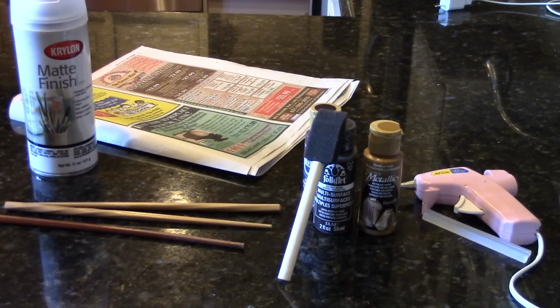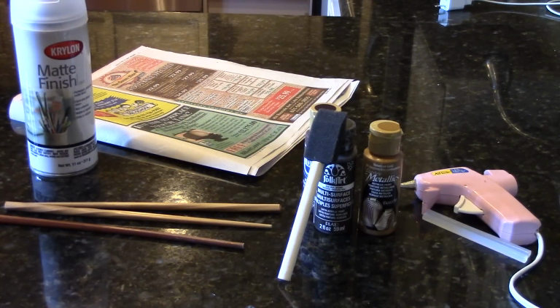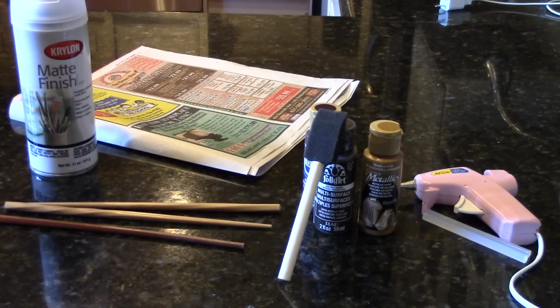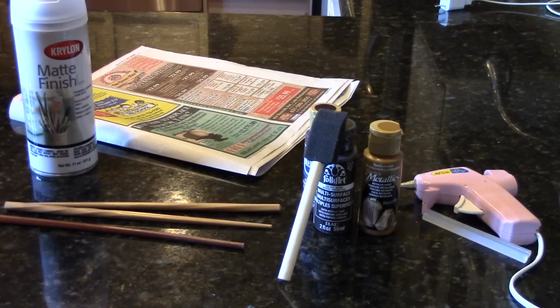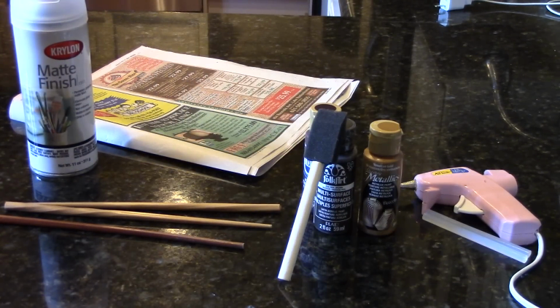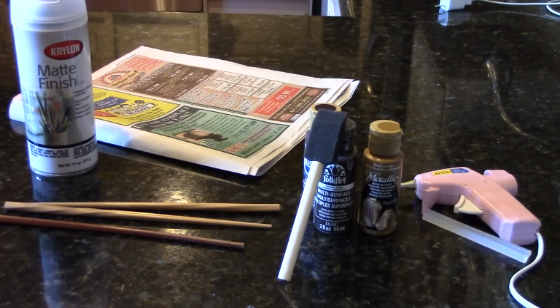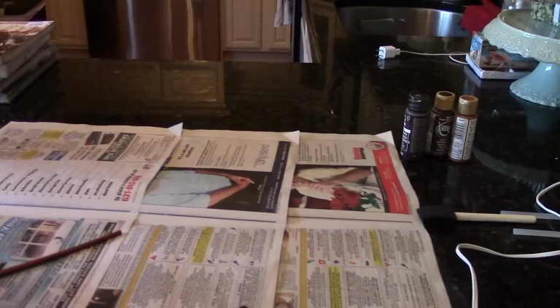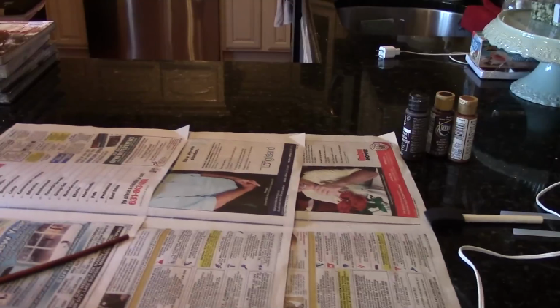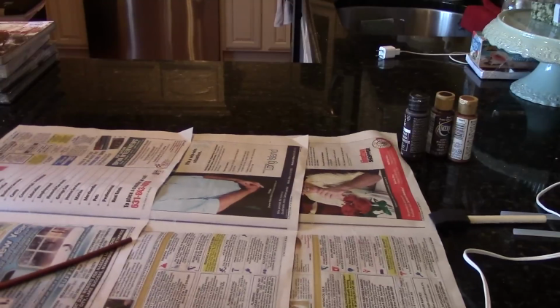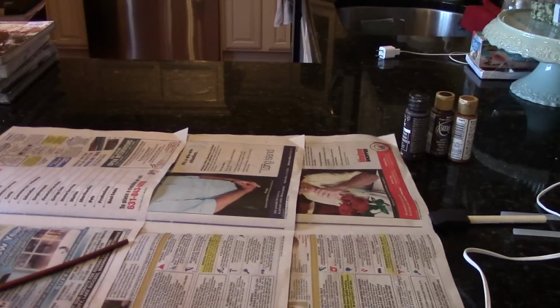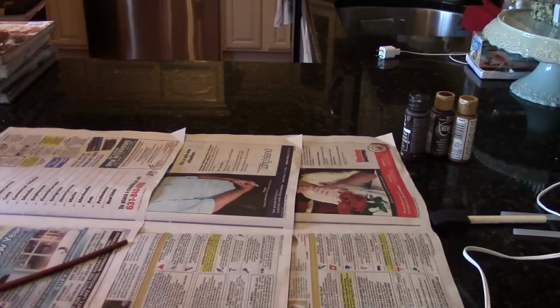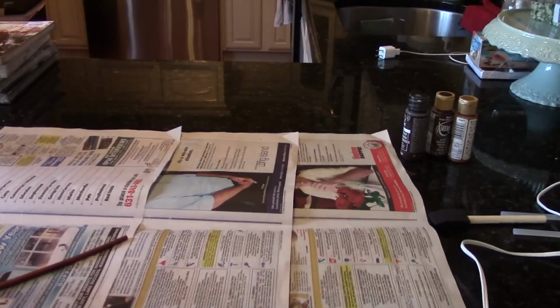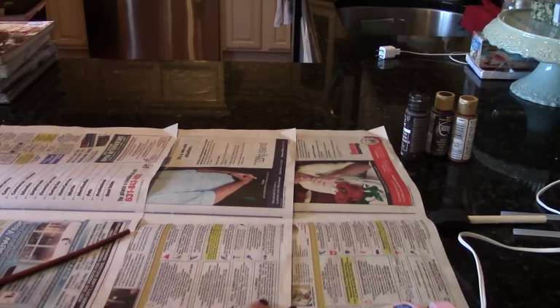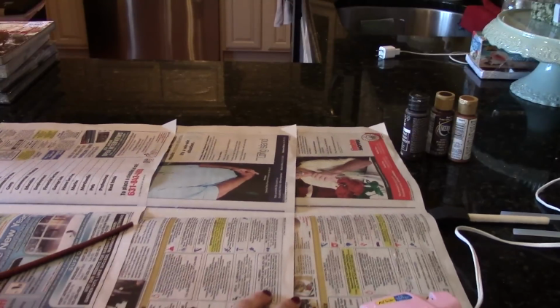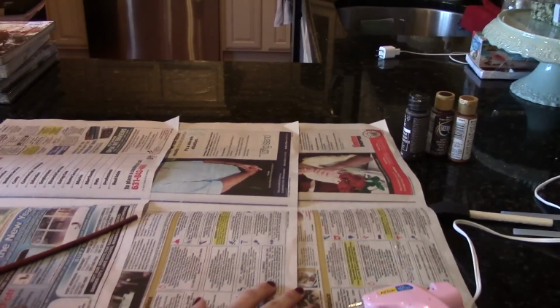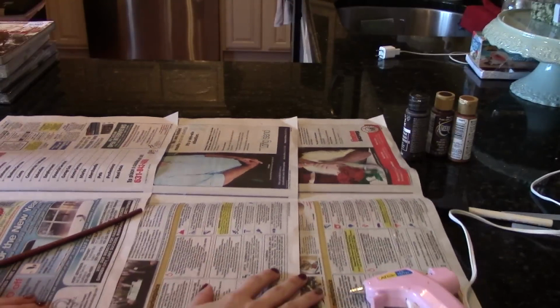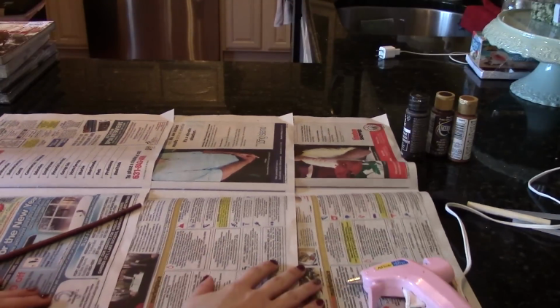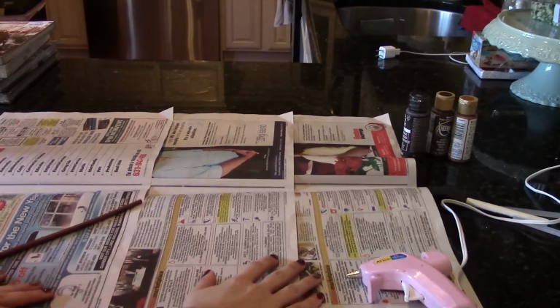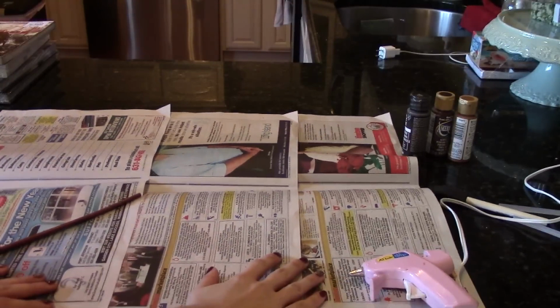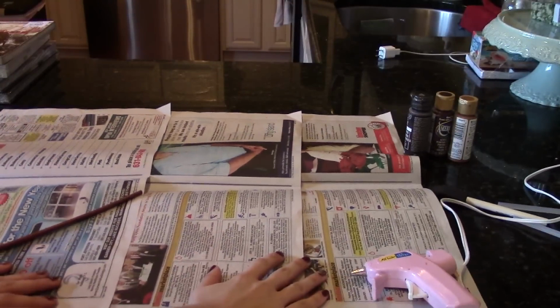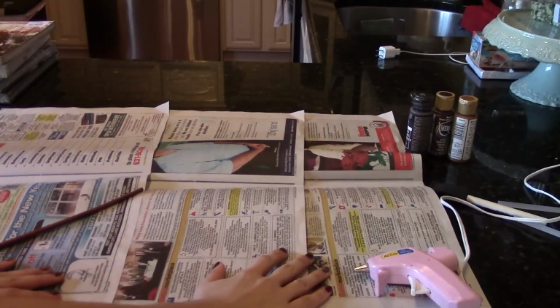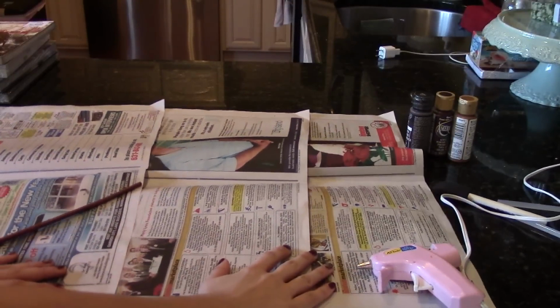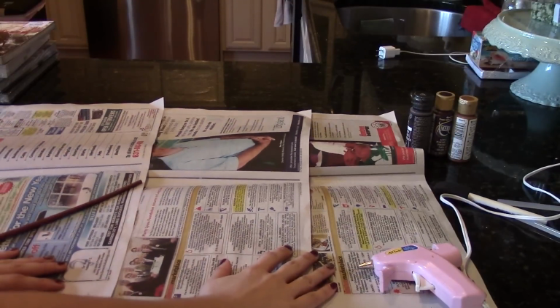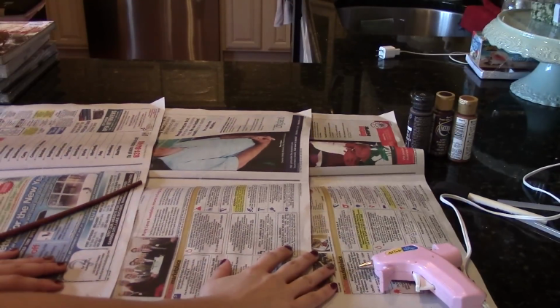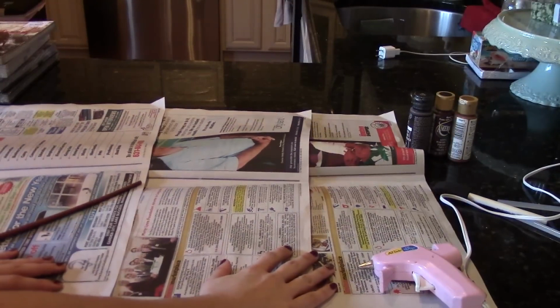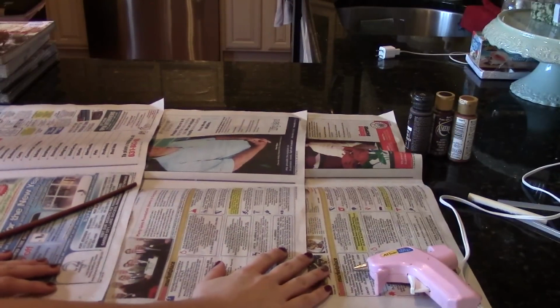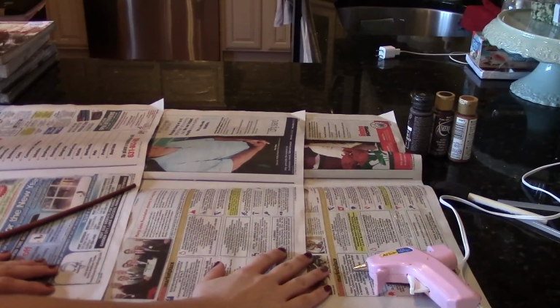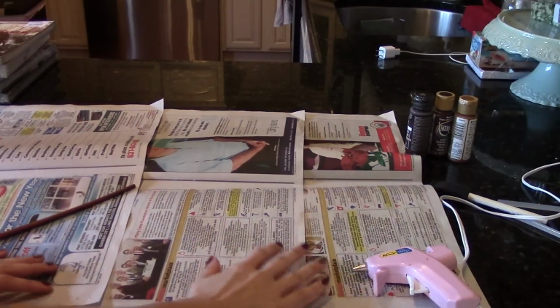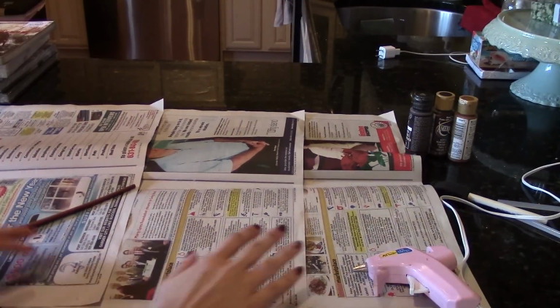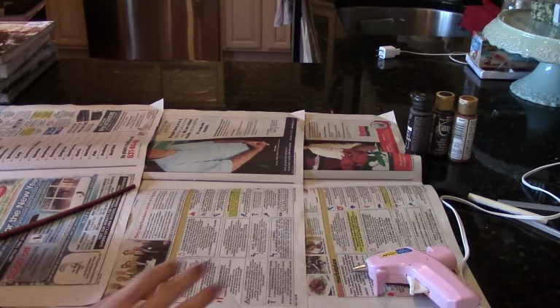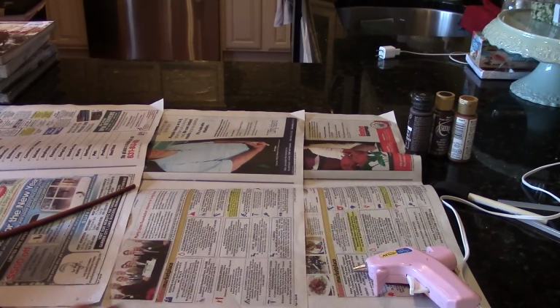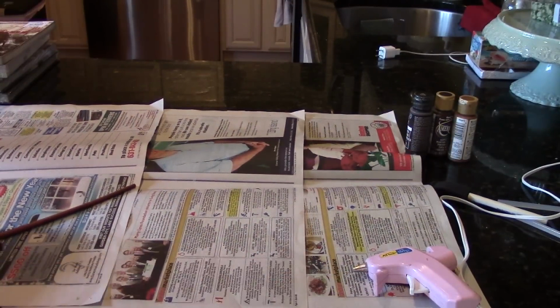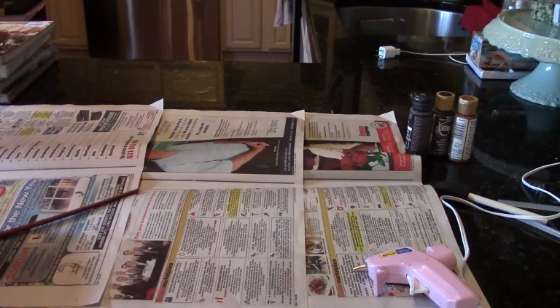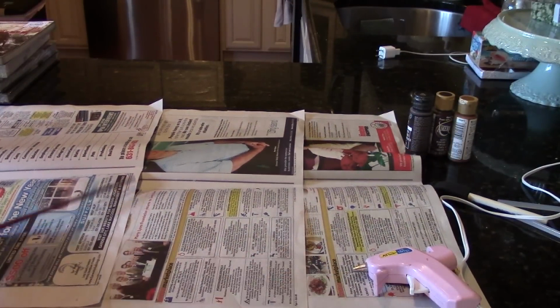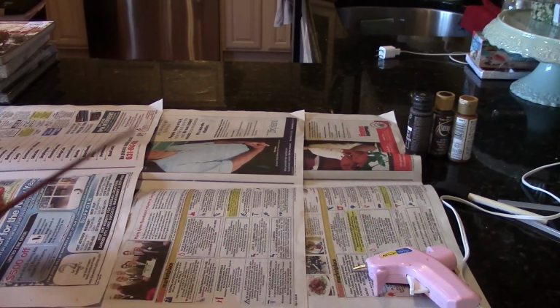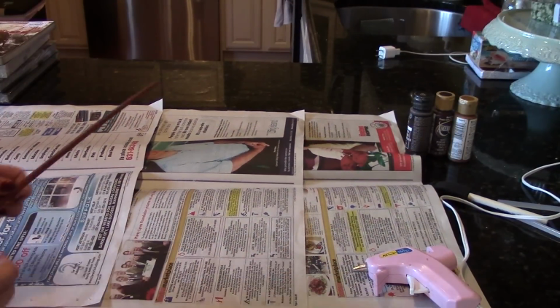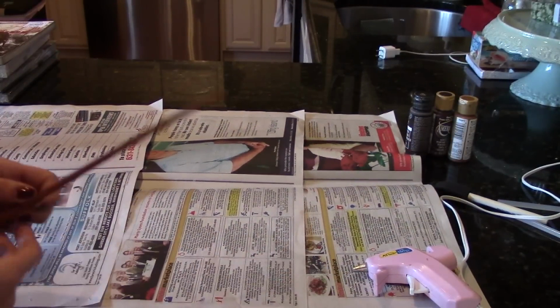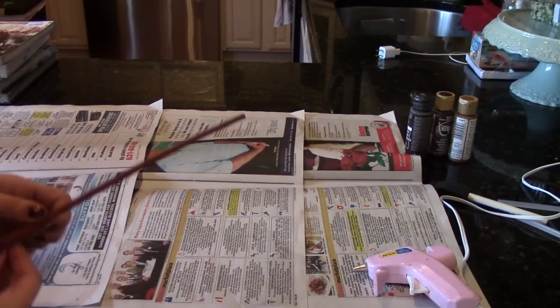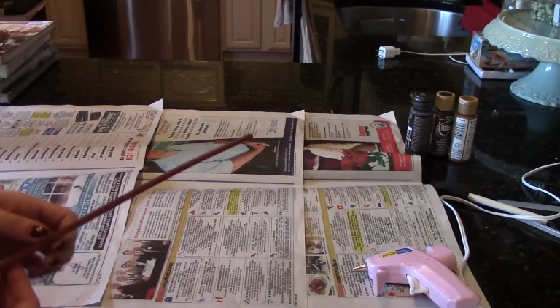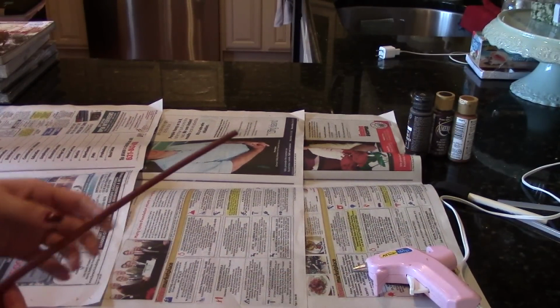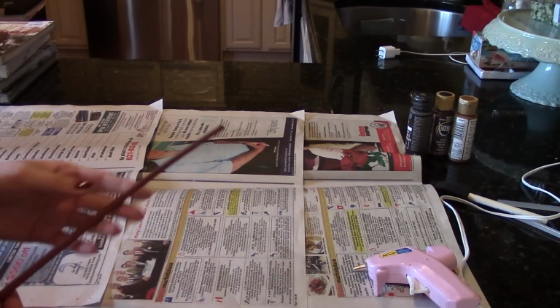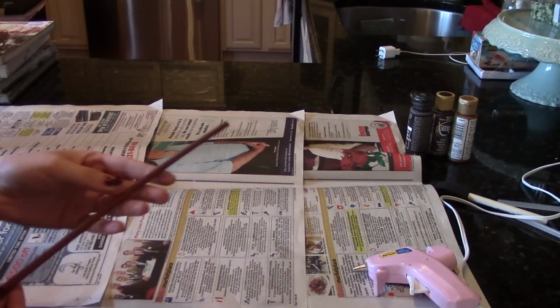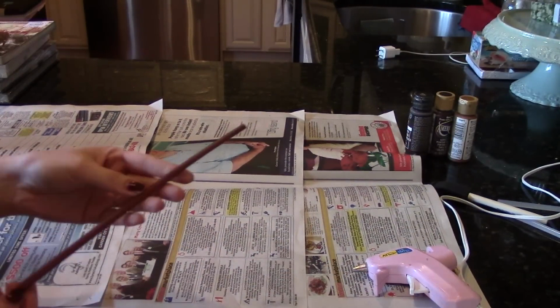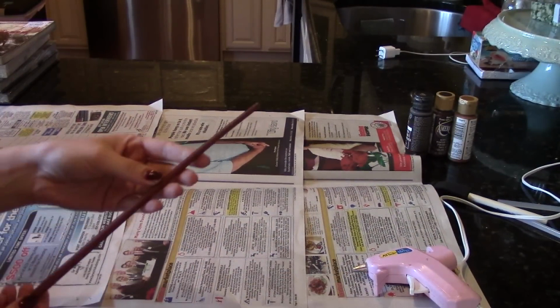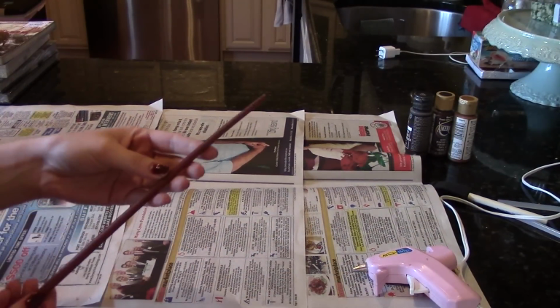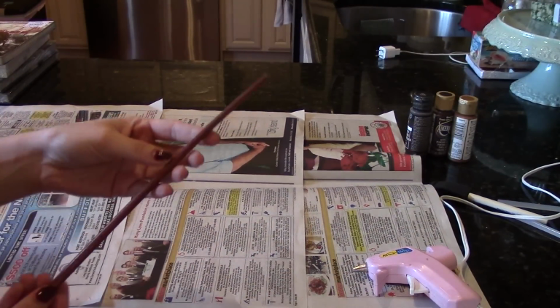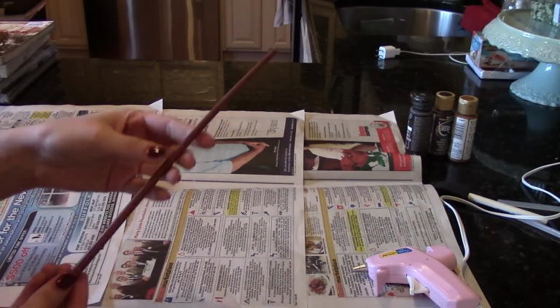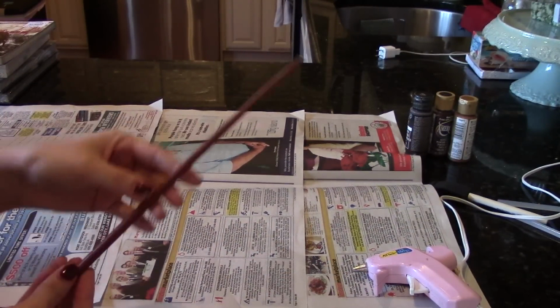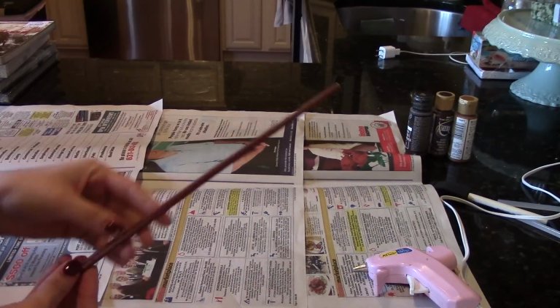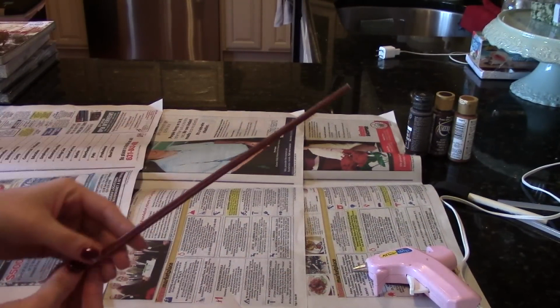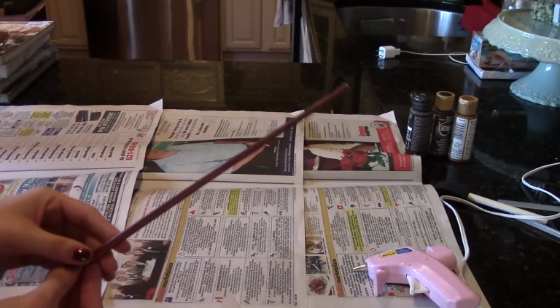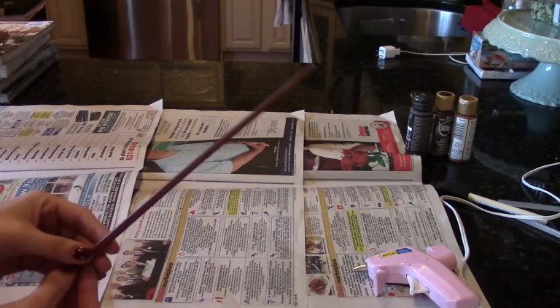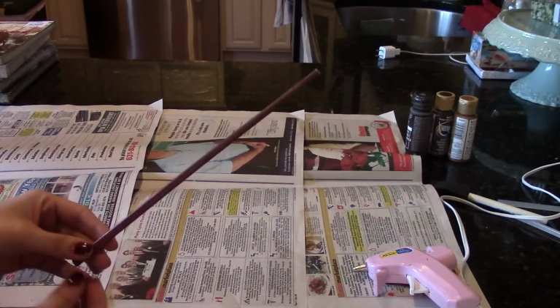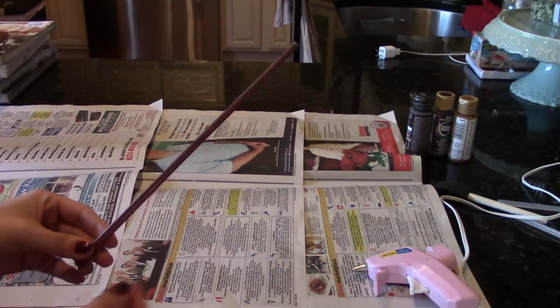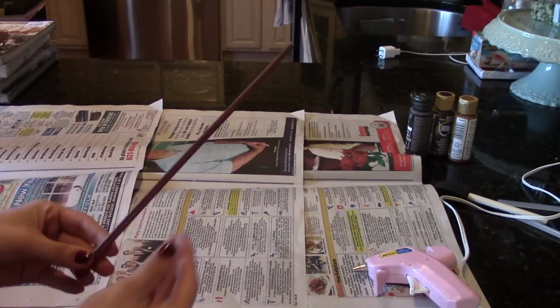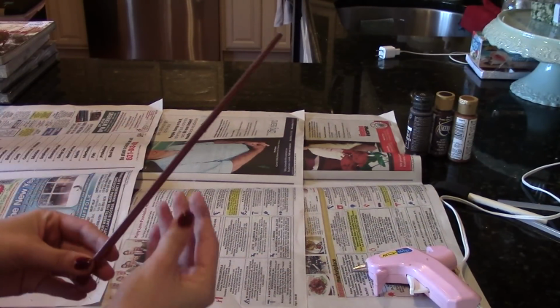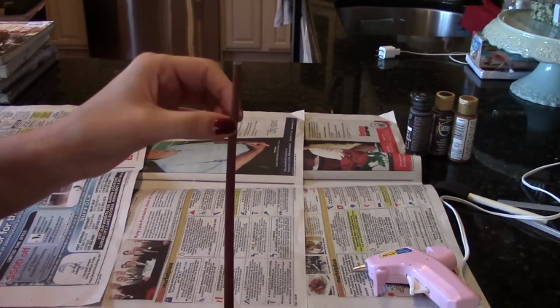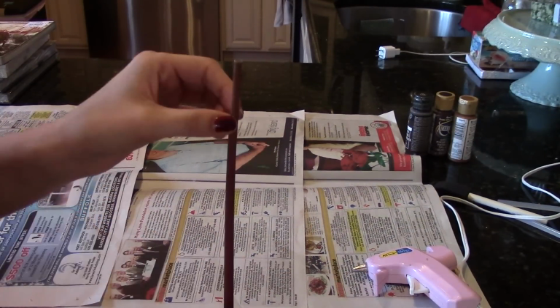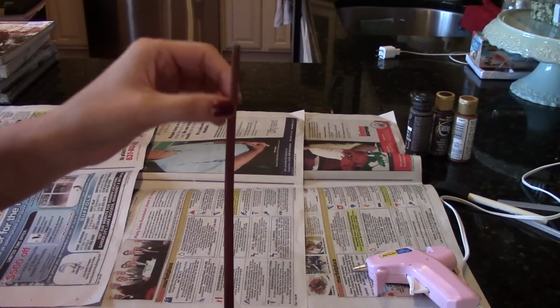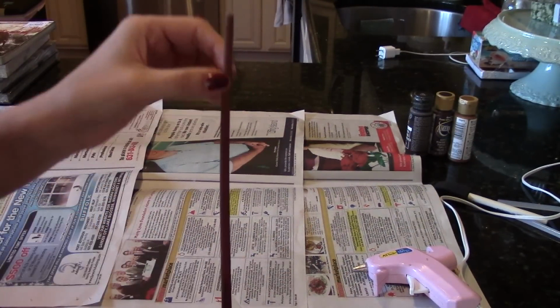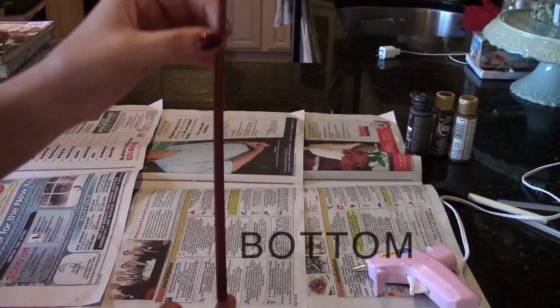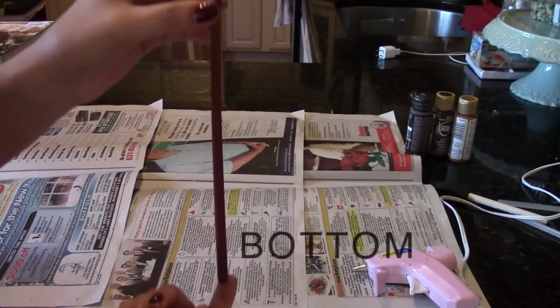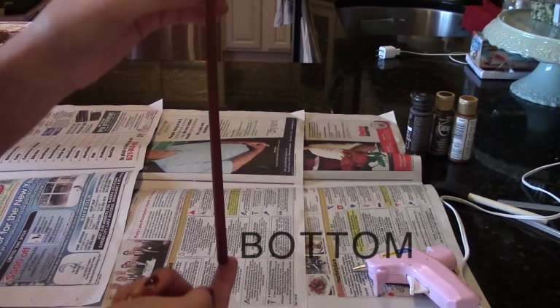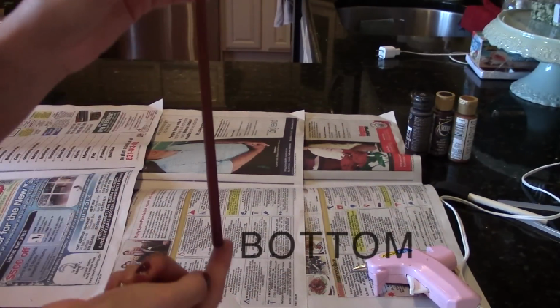Lay out your newspaper so we don't make a mess, and pinpoint the bottom and the top of your wand.